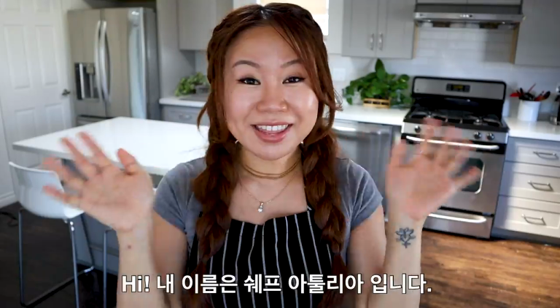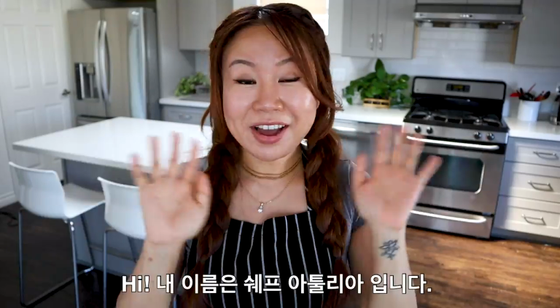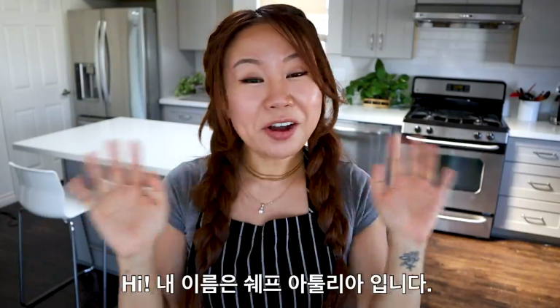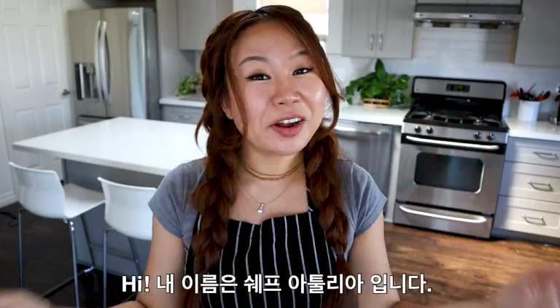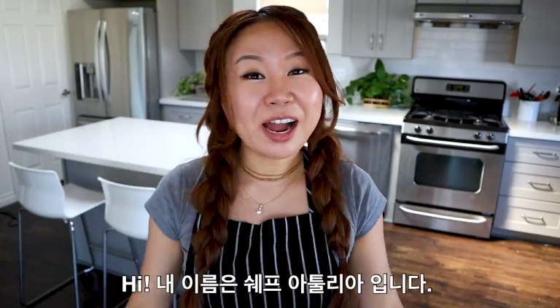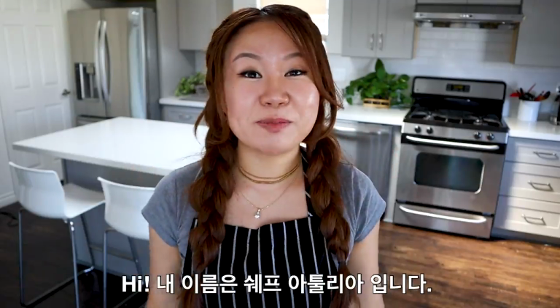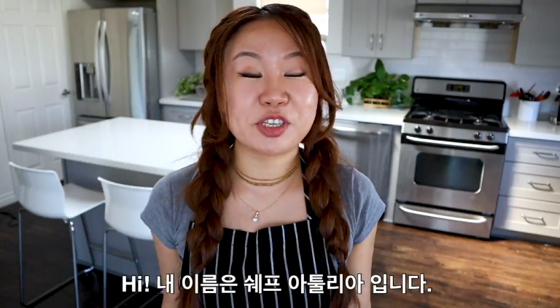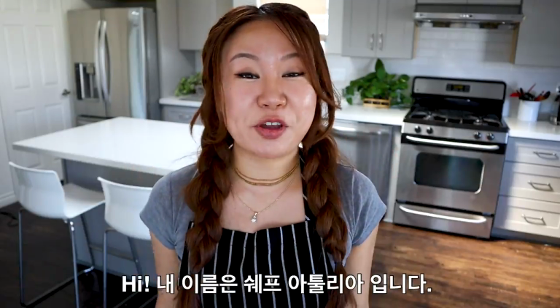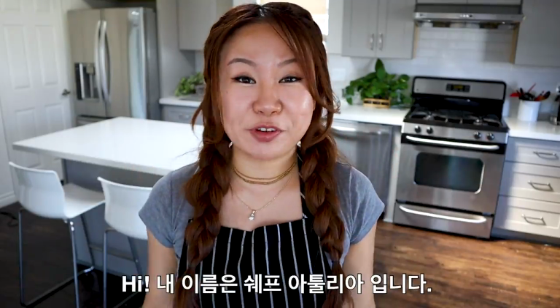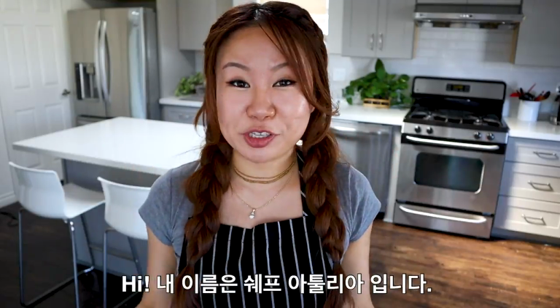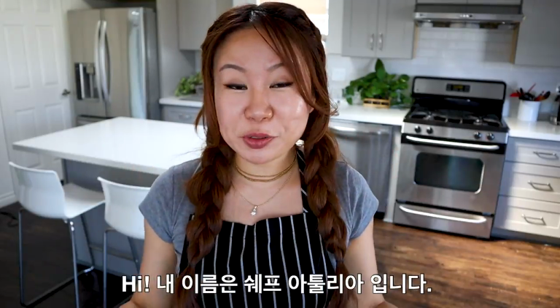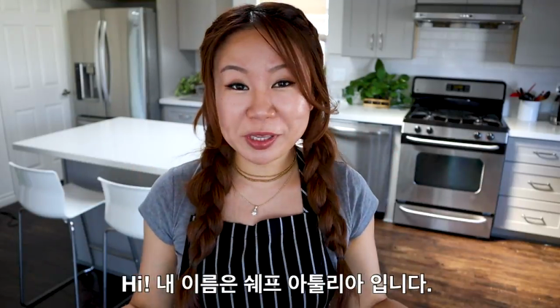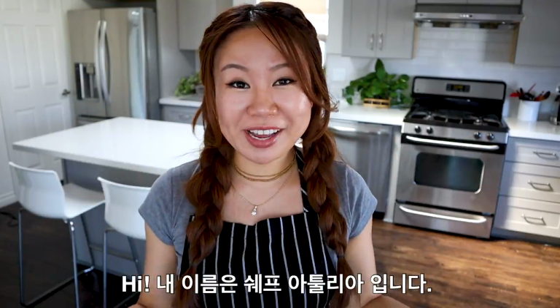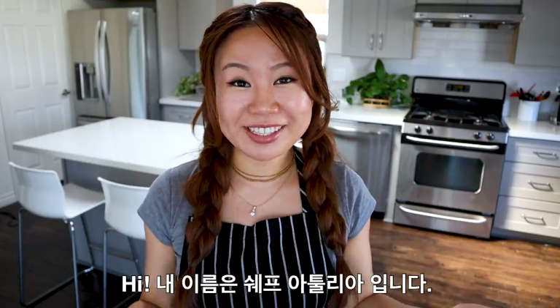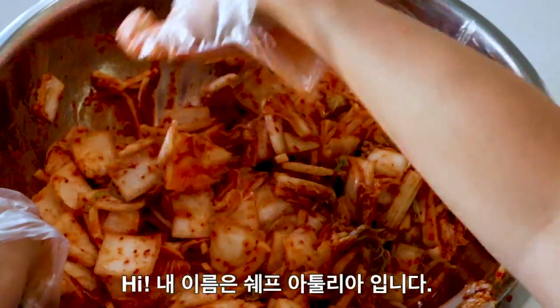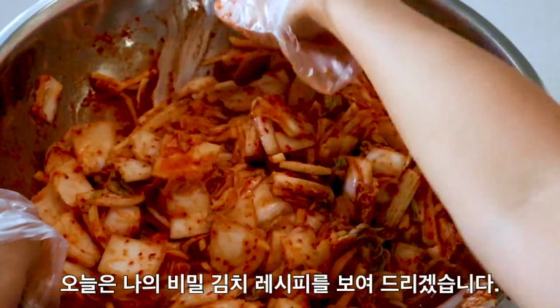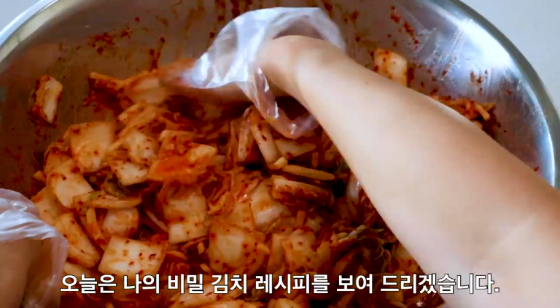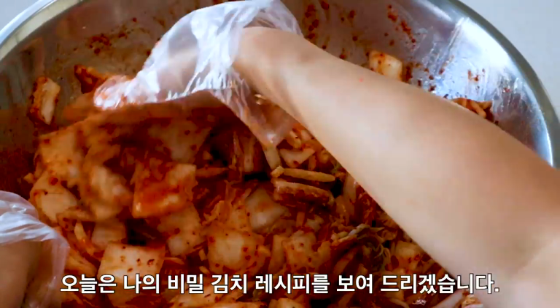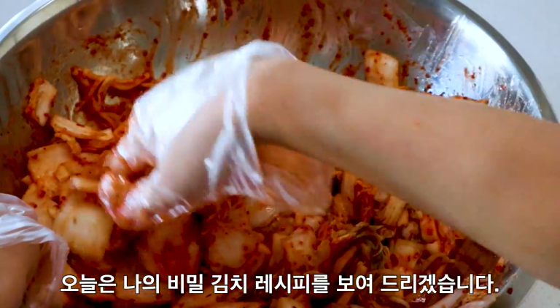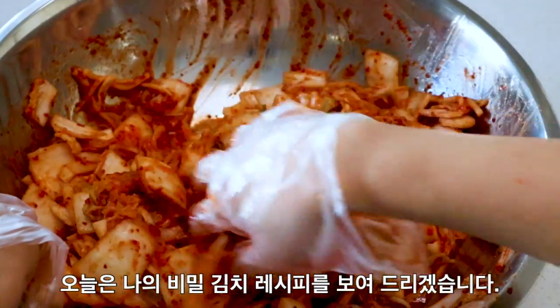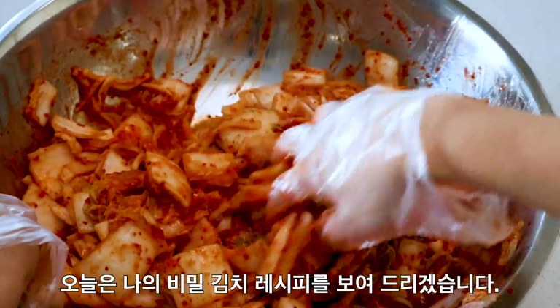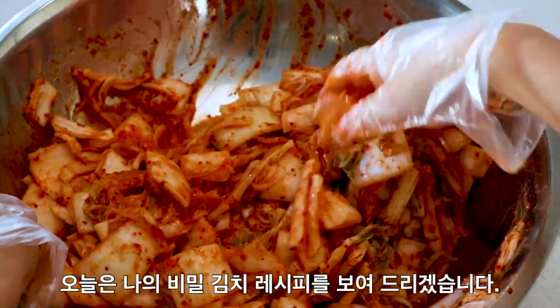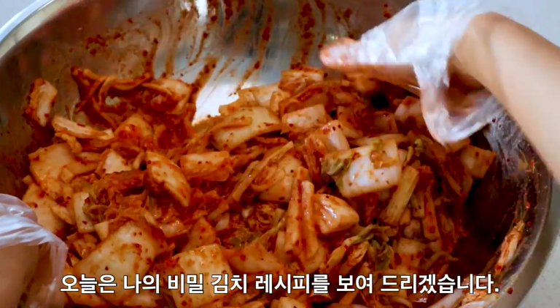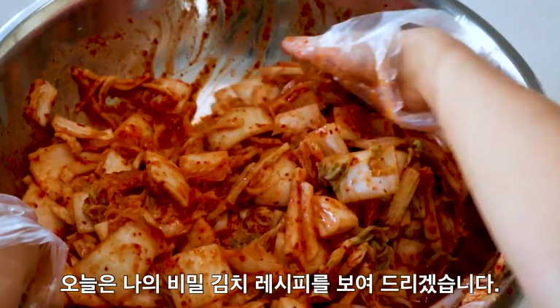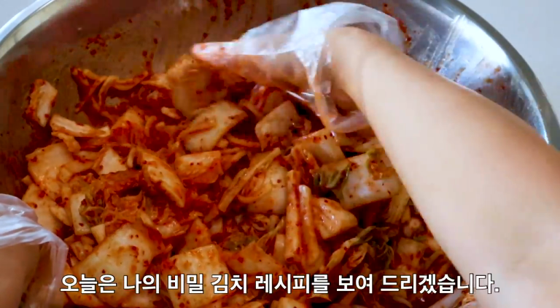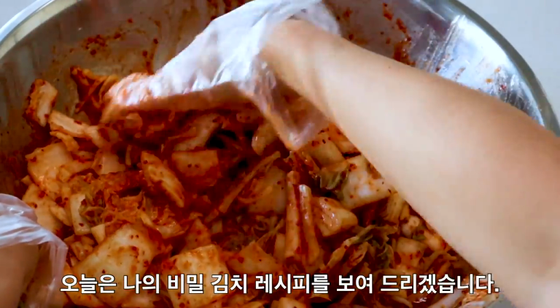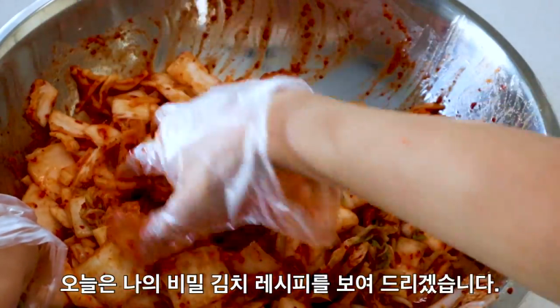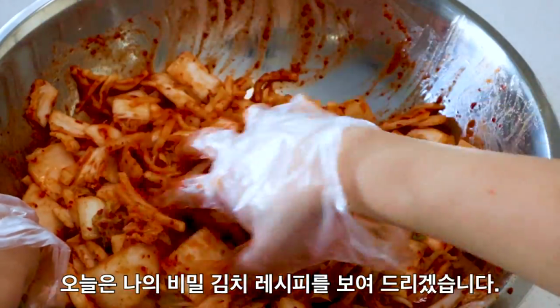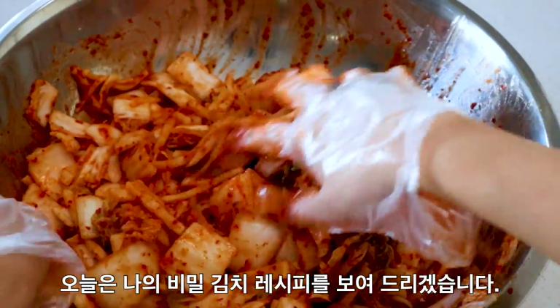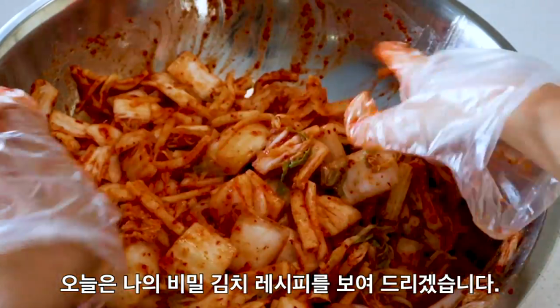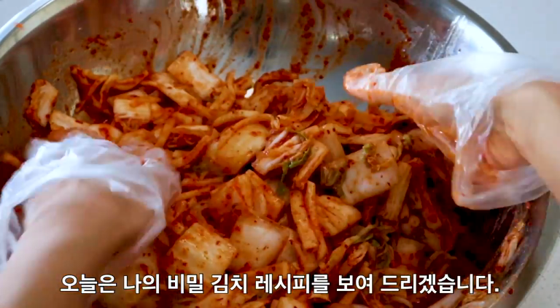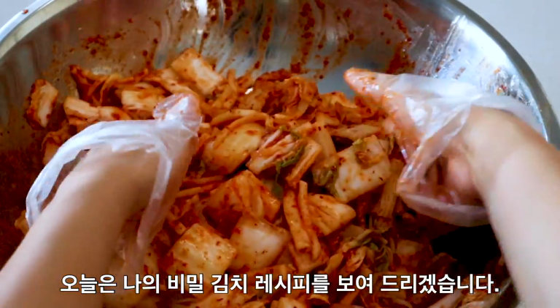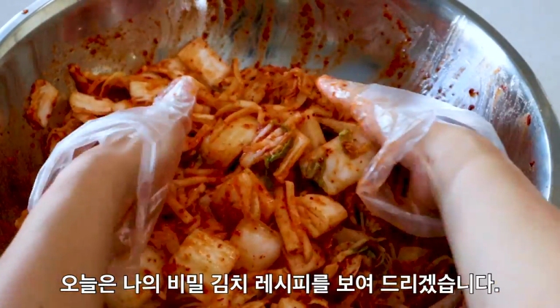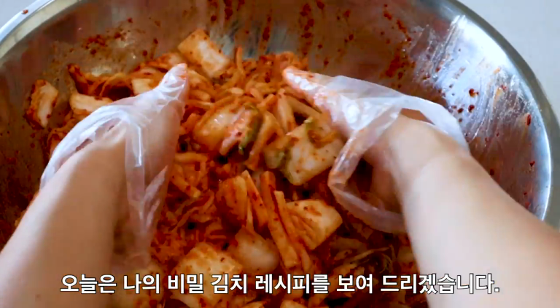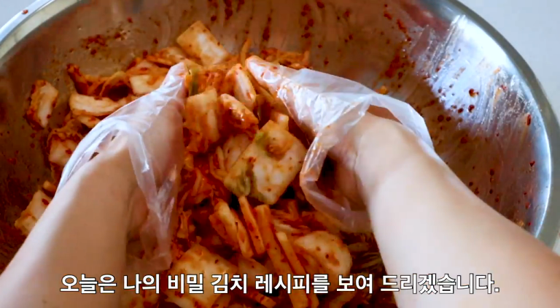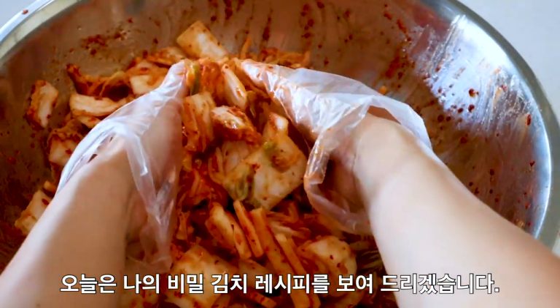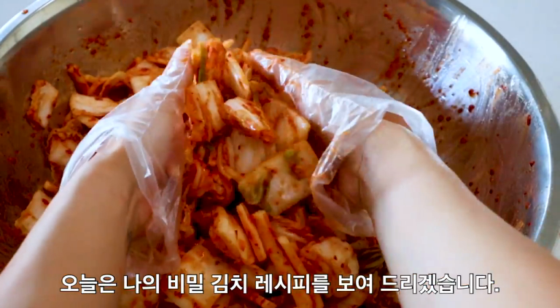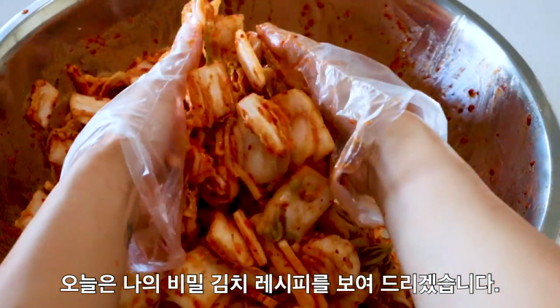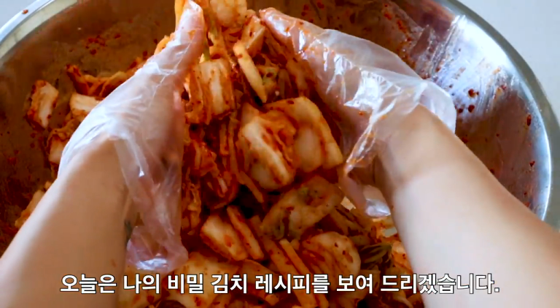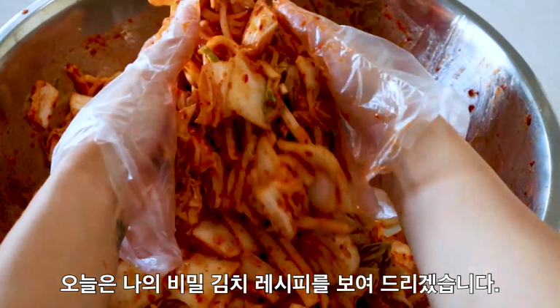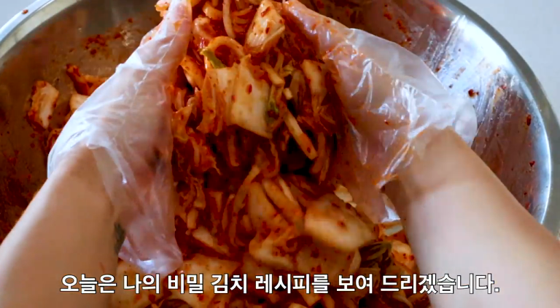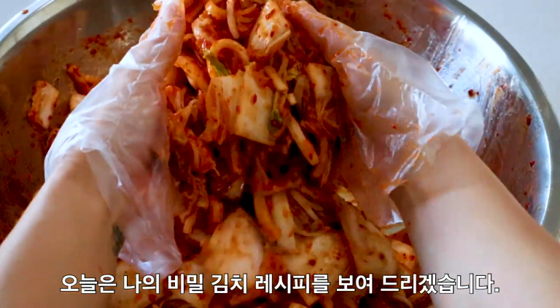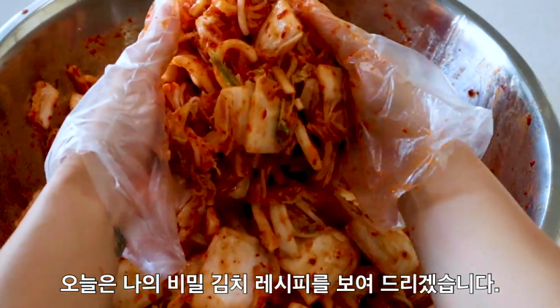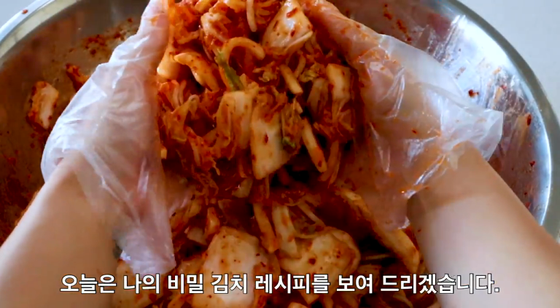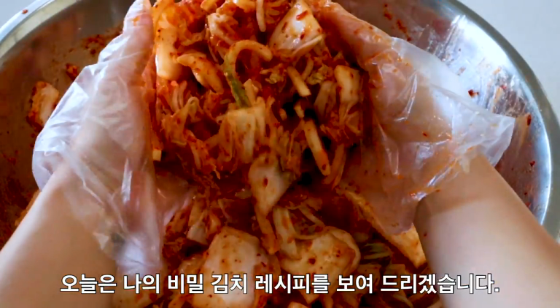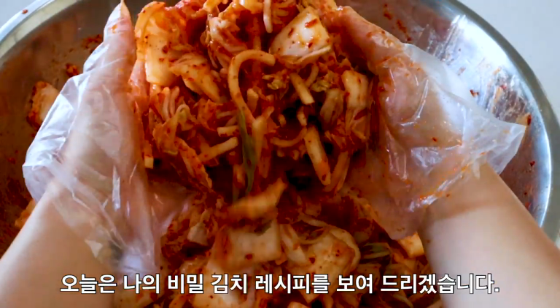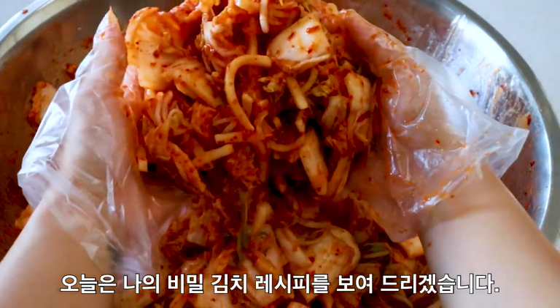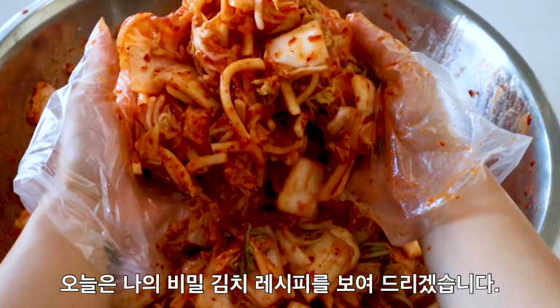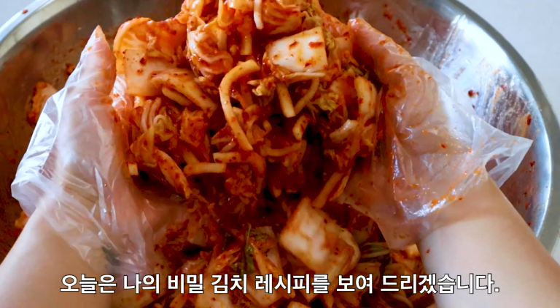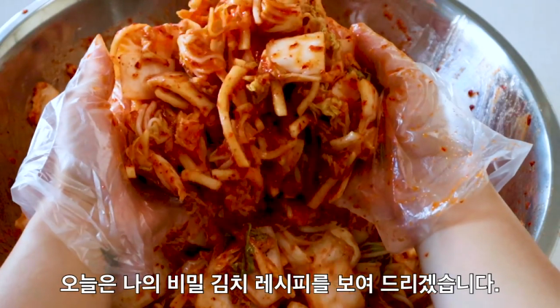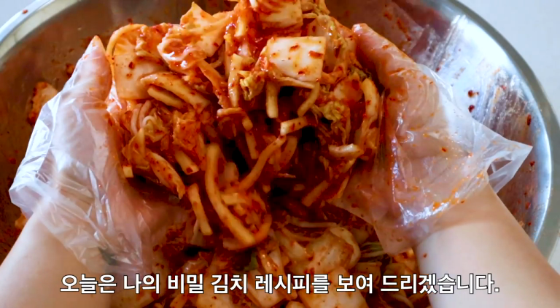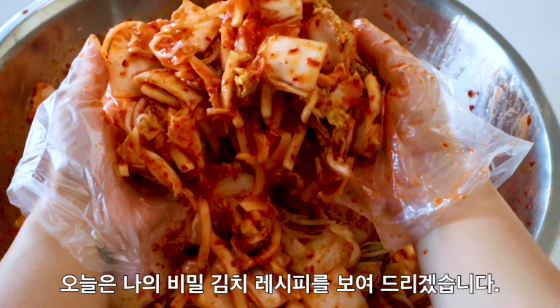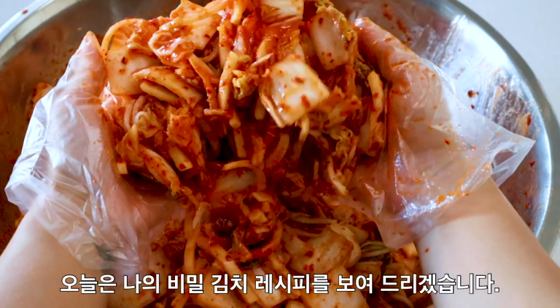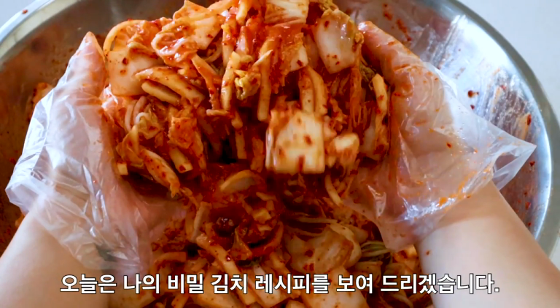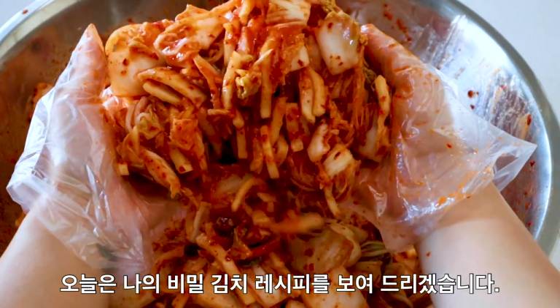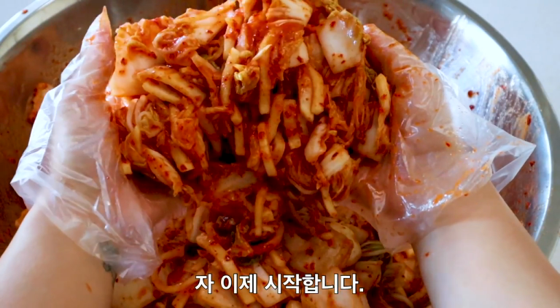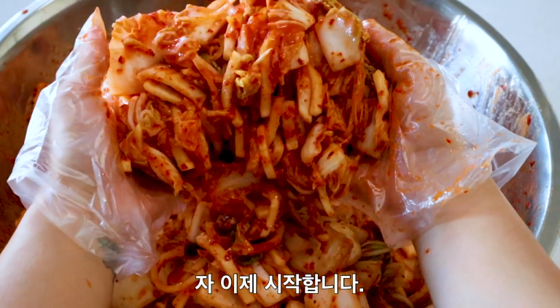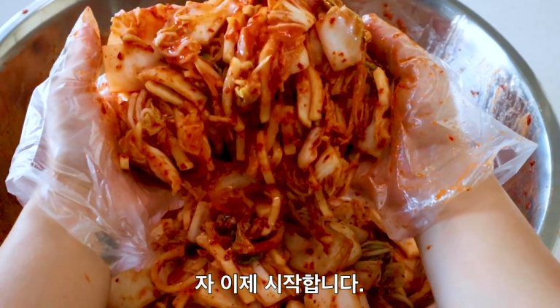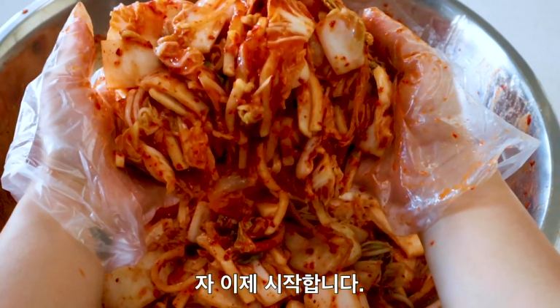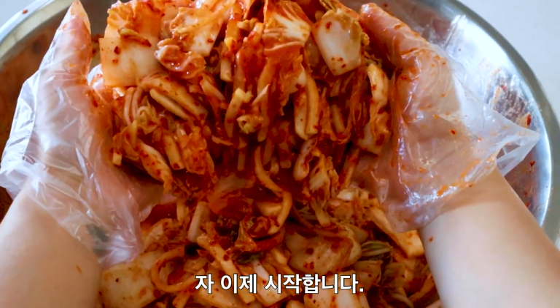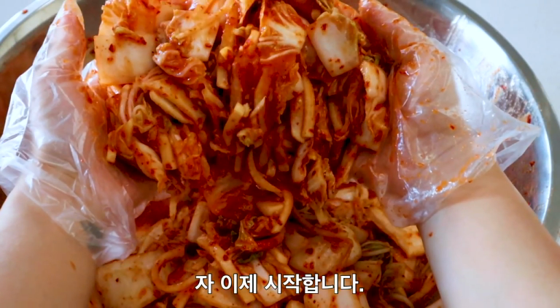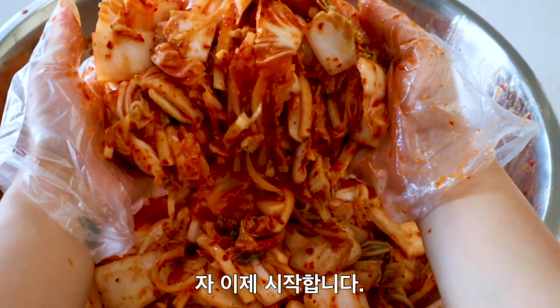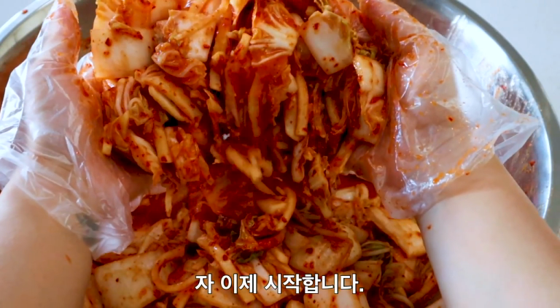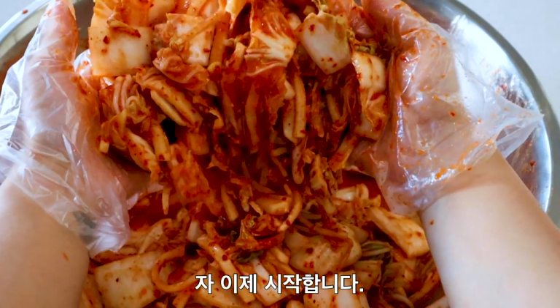Annyeong, I'm Chef Fetulia. Today I'm going to show you how to make my secret vegan kimchi recipe. So let's get started.